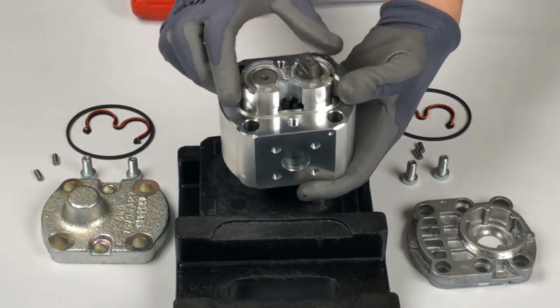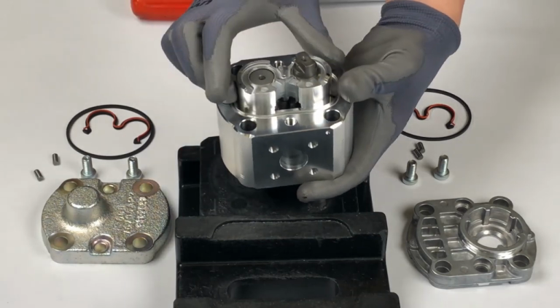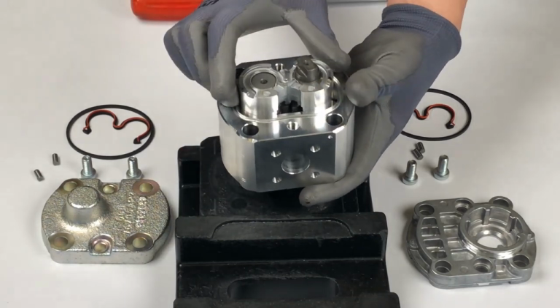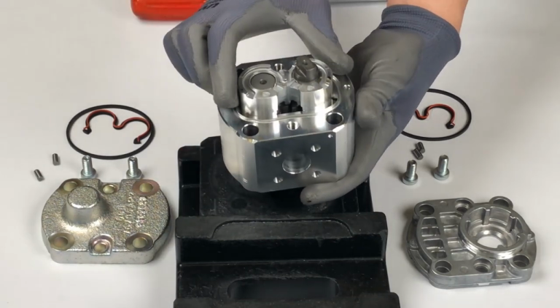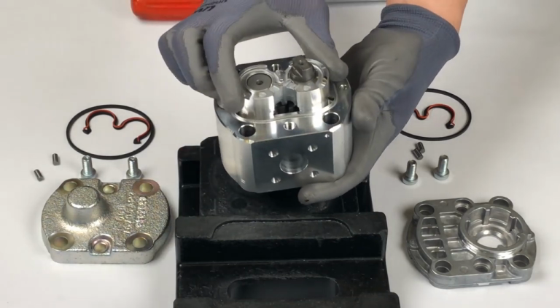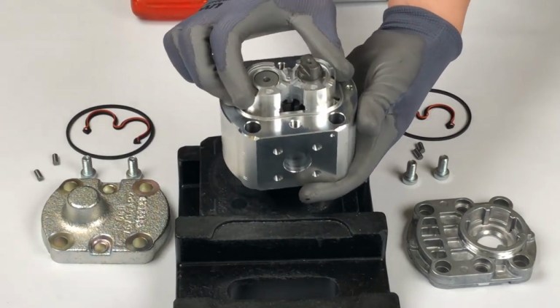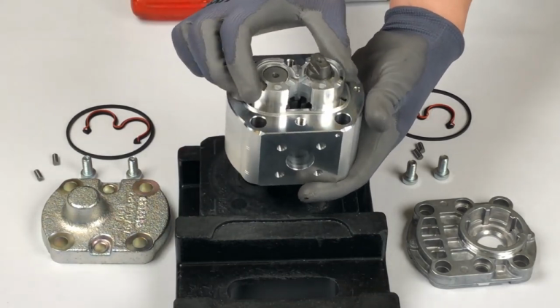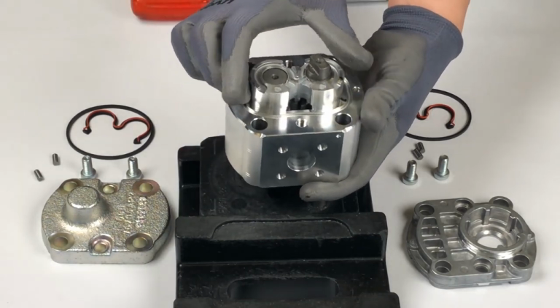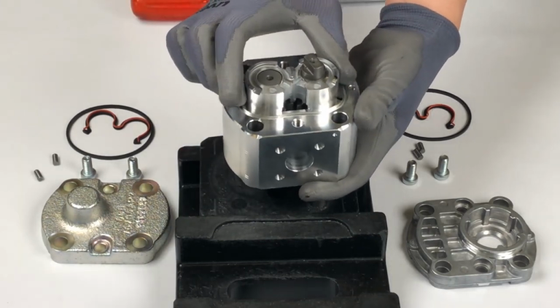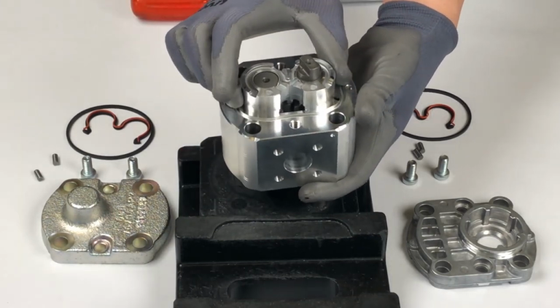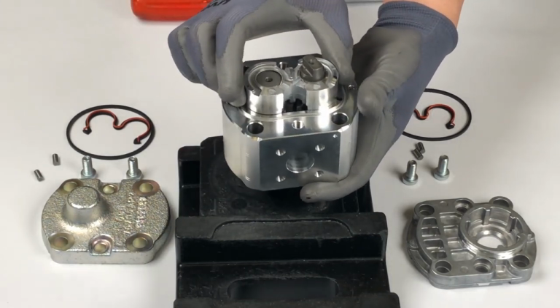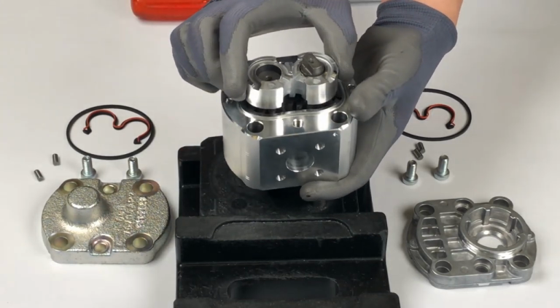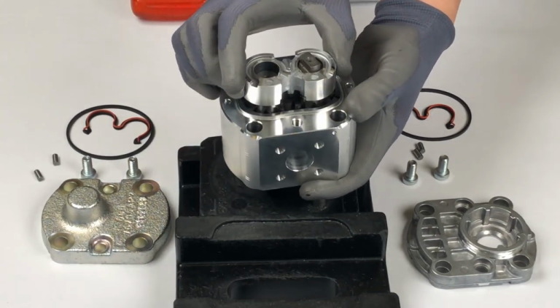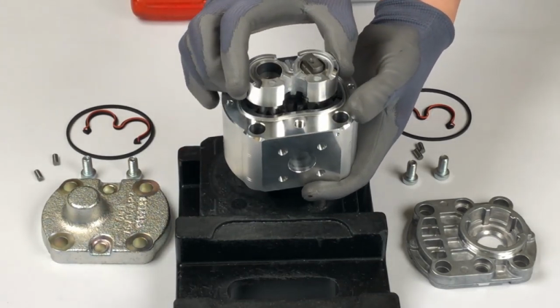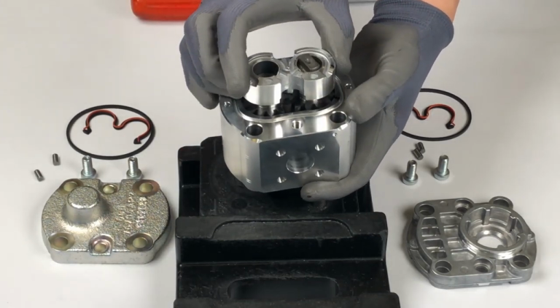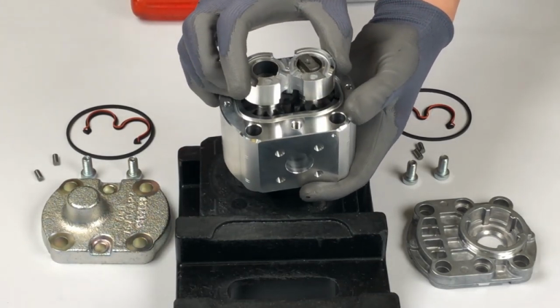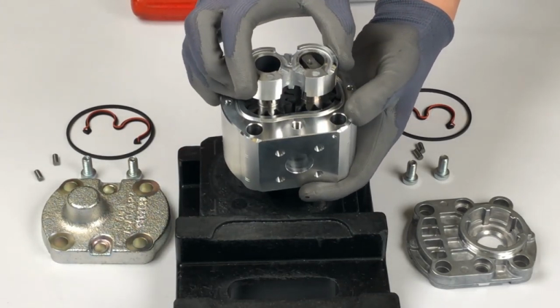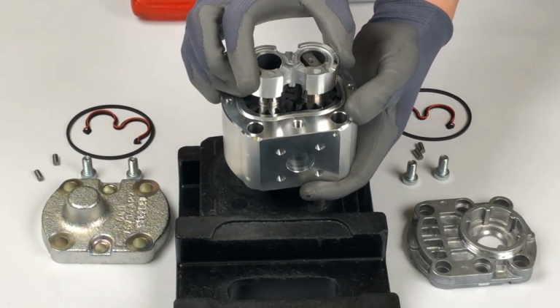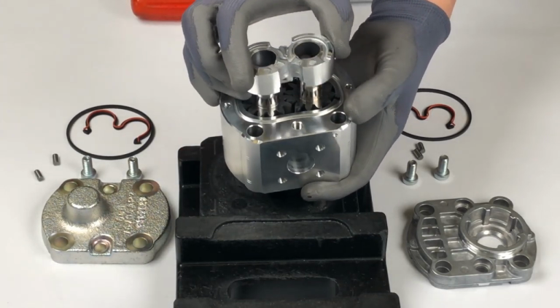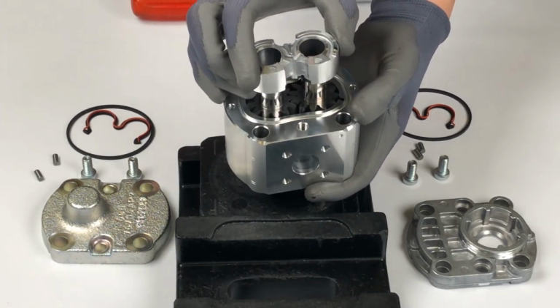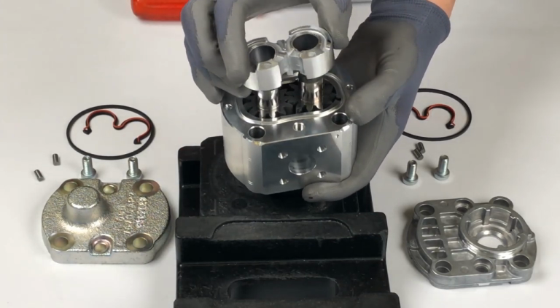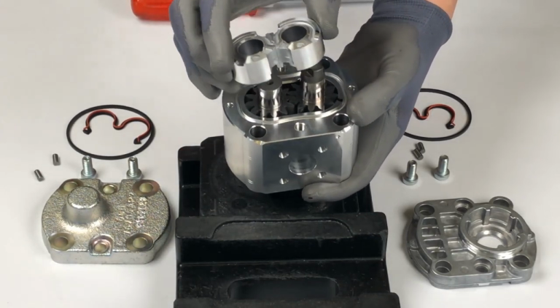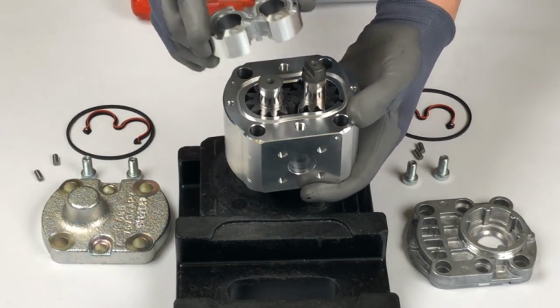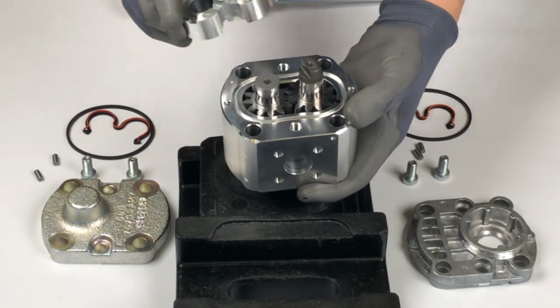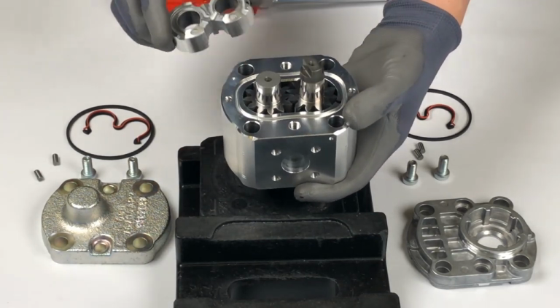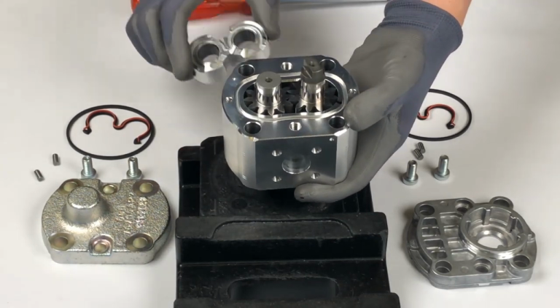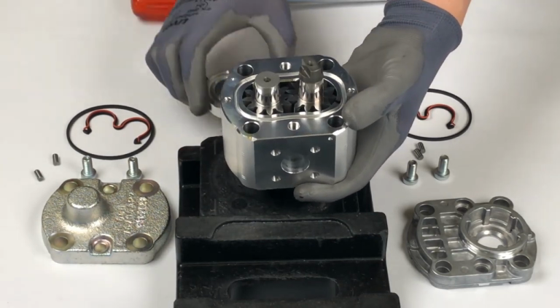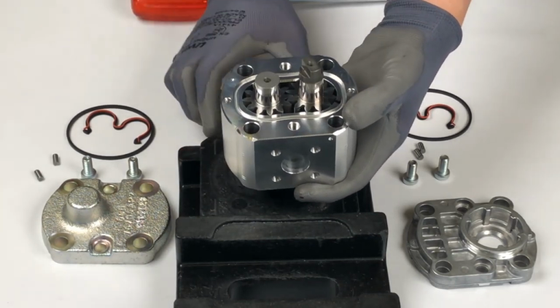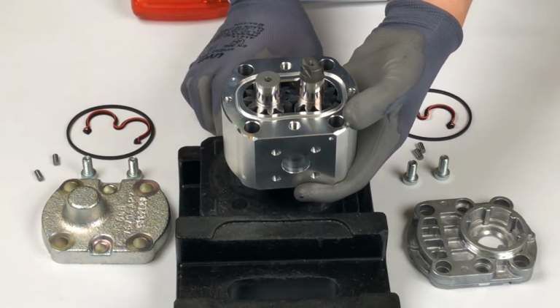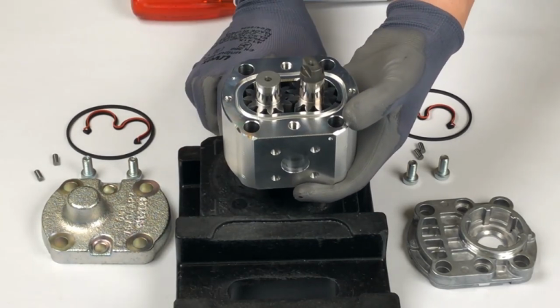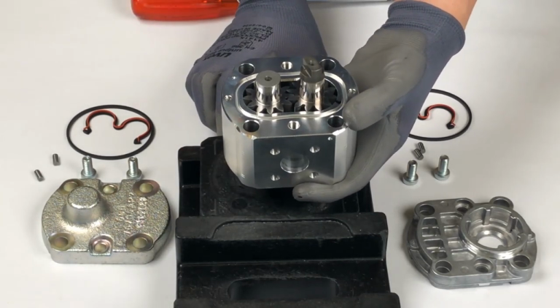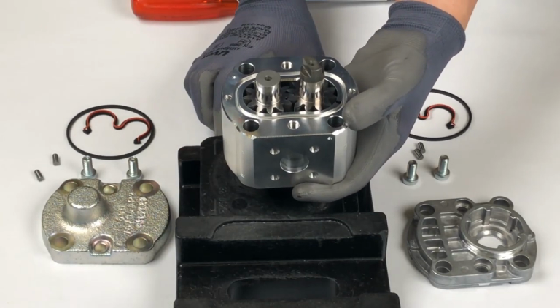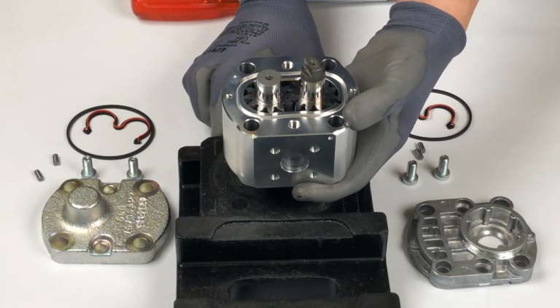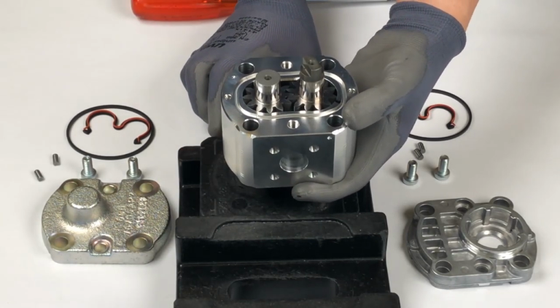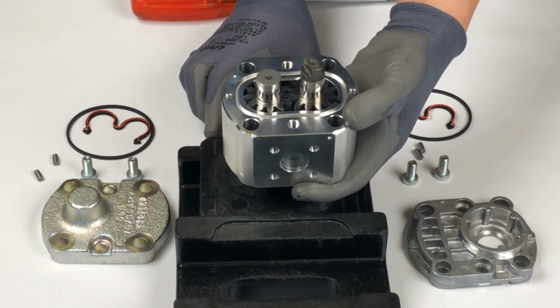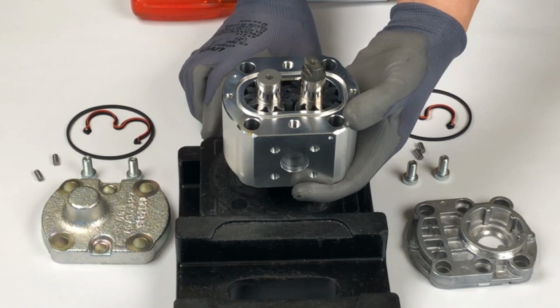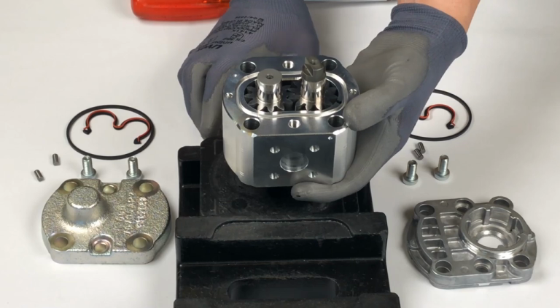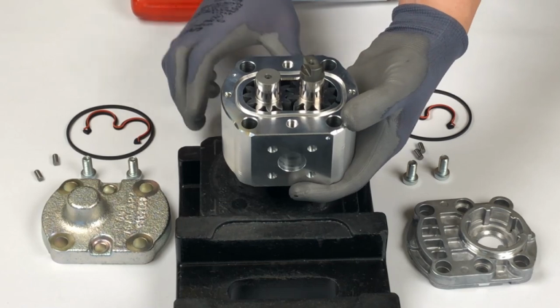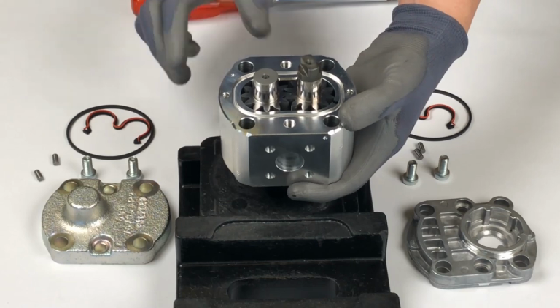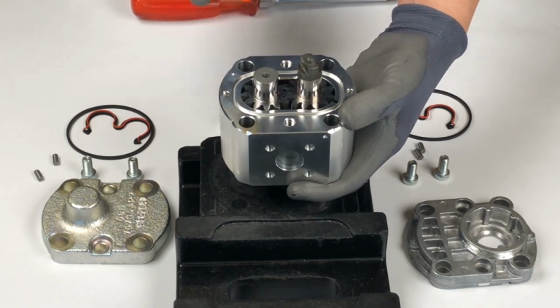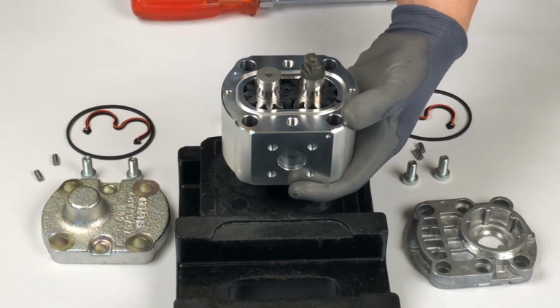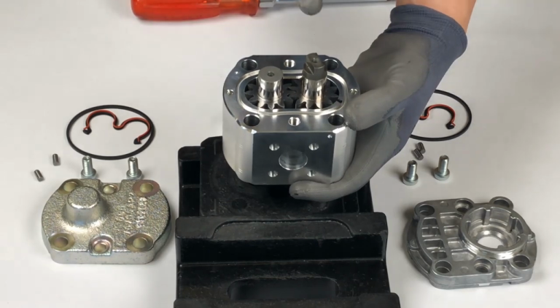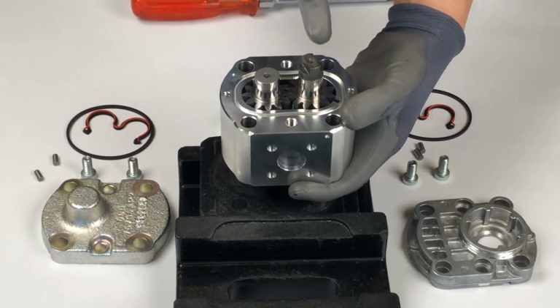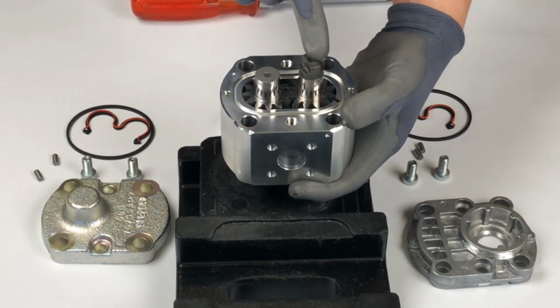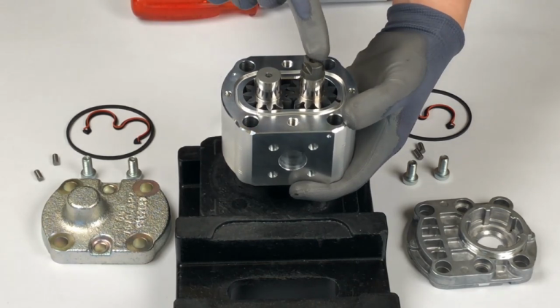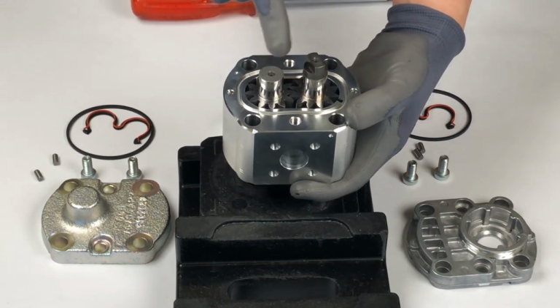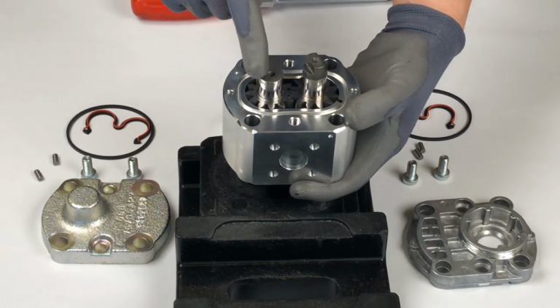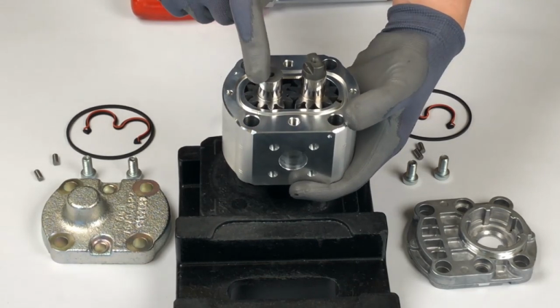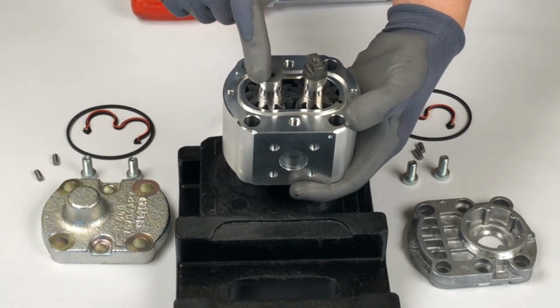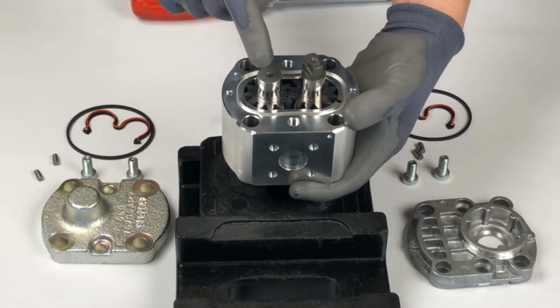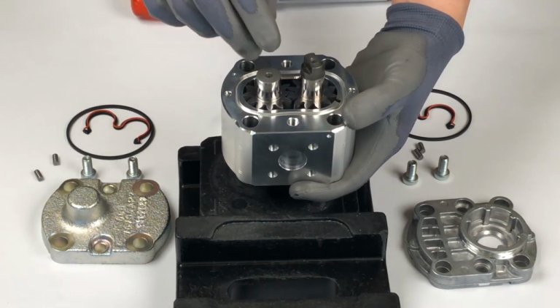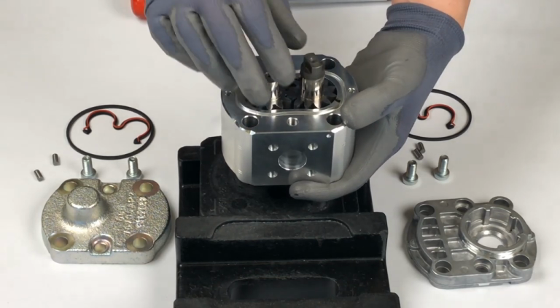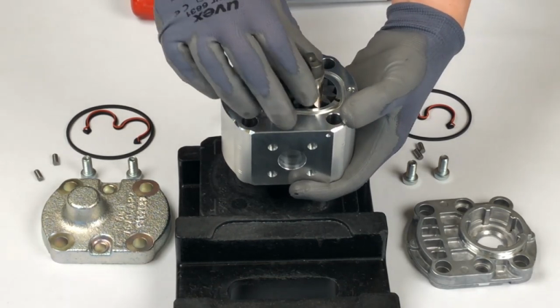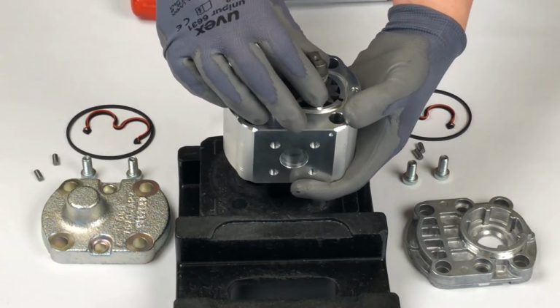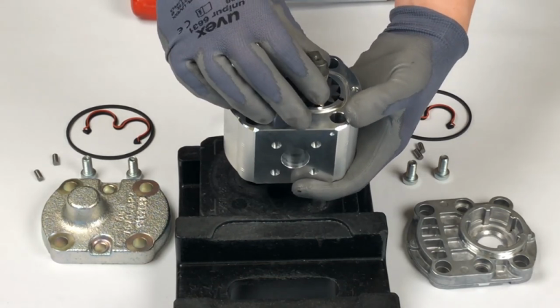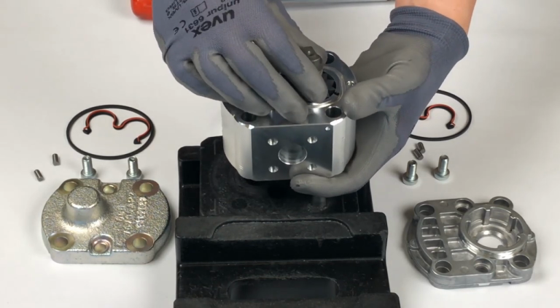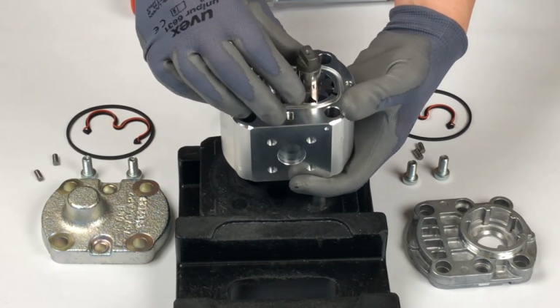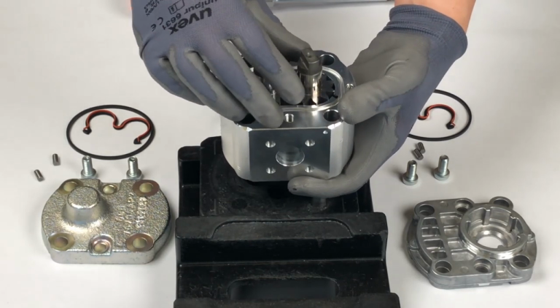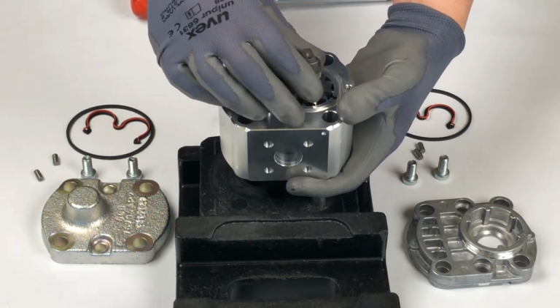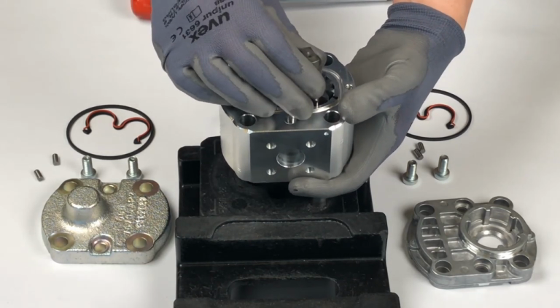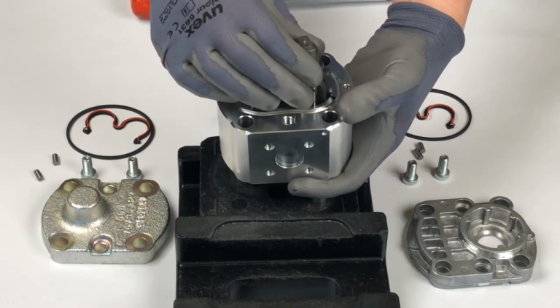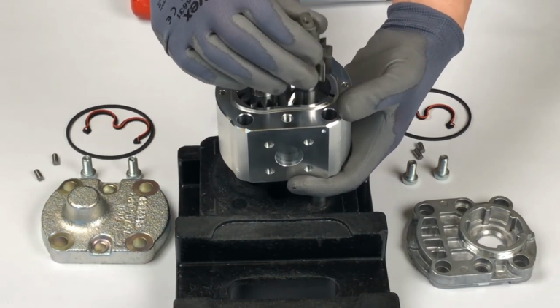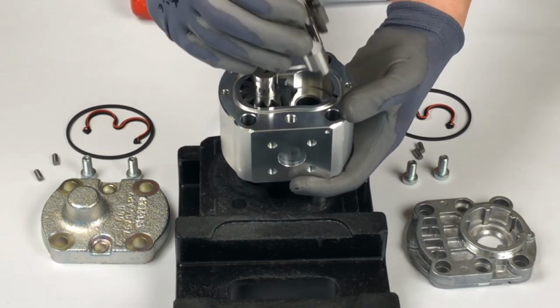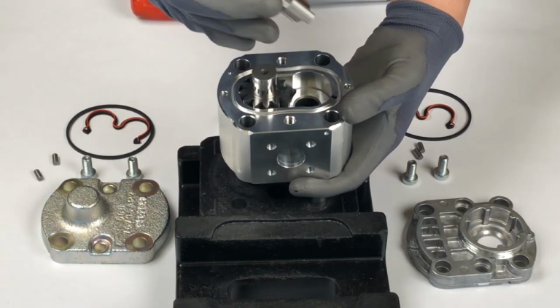Remove the bushing, but make sure that its two parts don't fall apart. For the conversion, interchange the two gears.